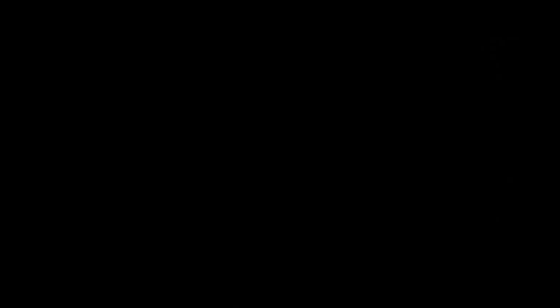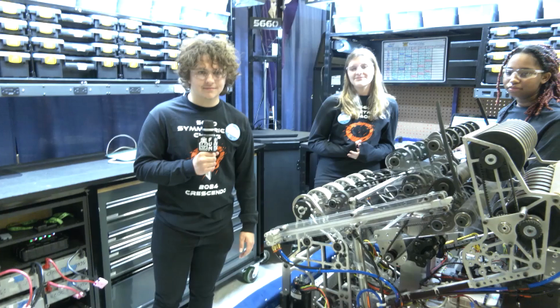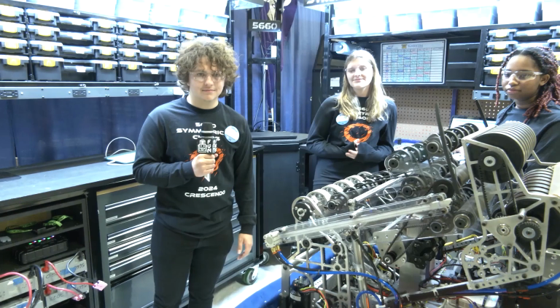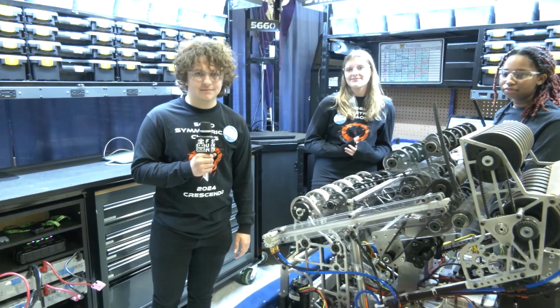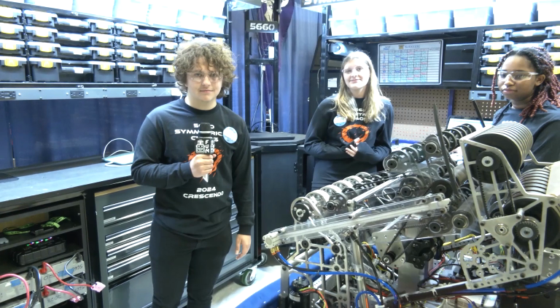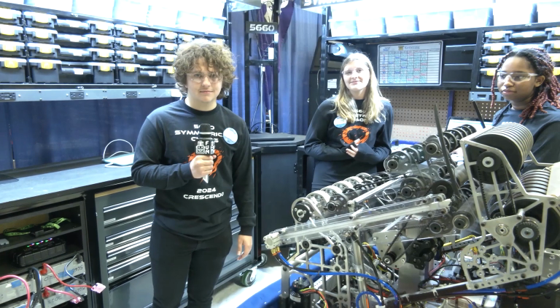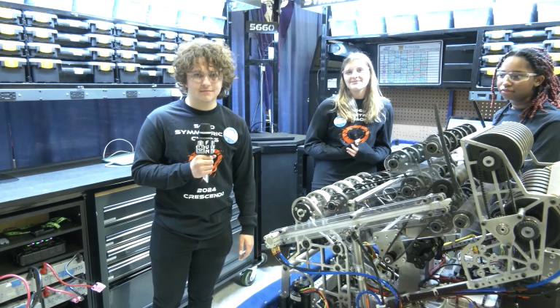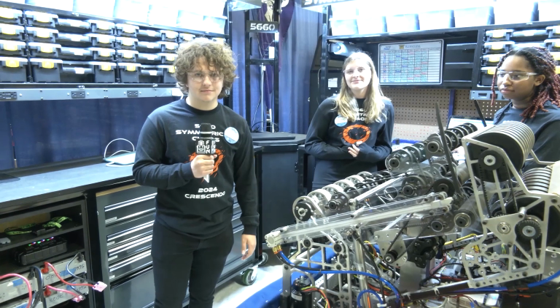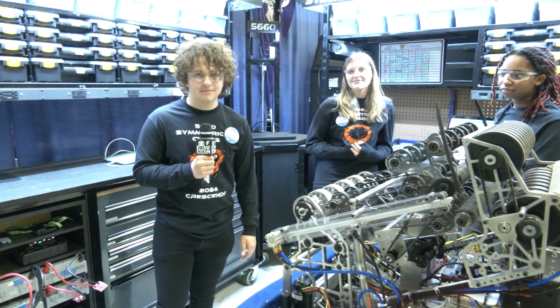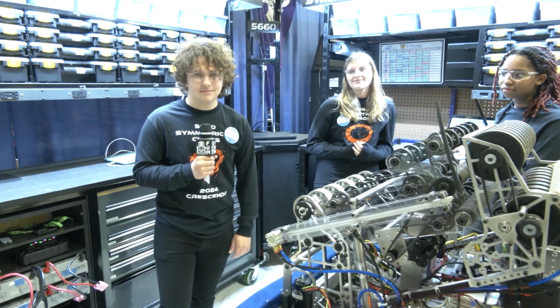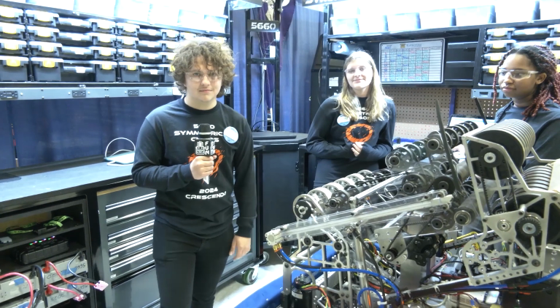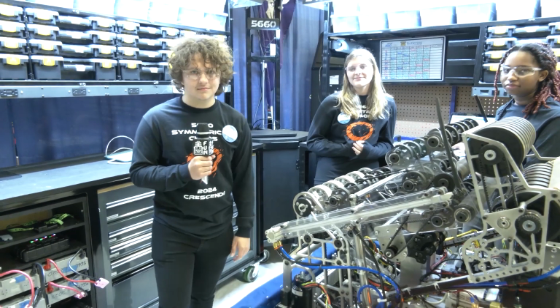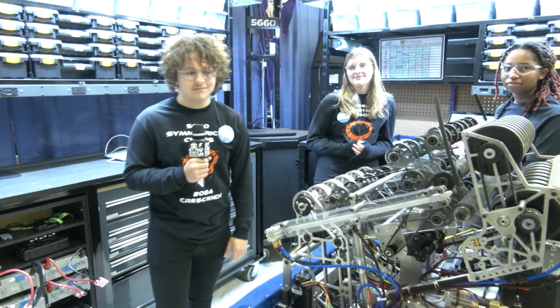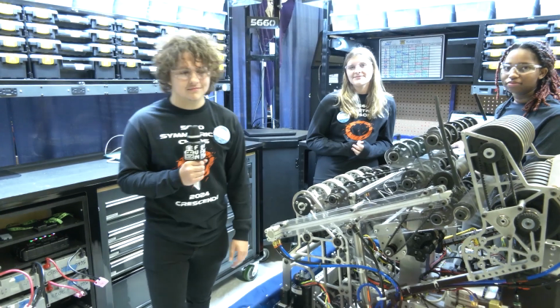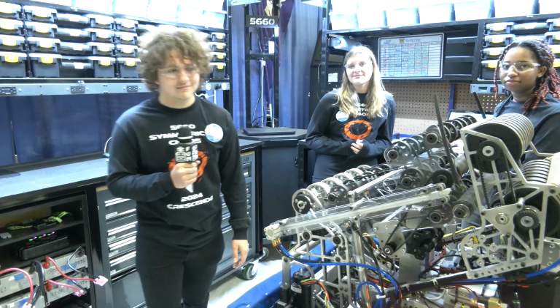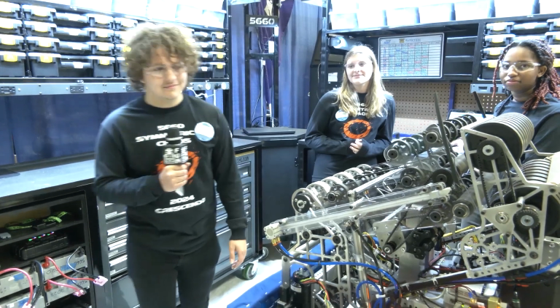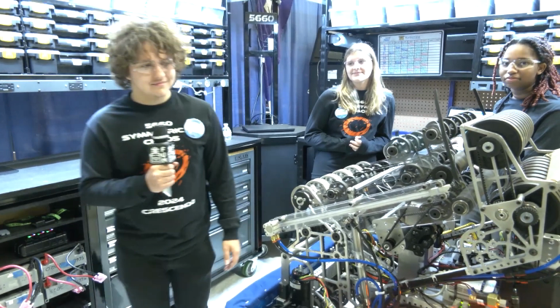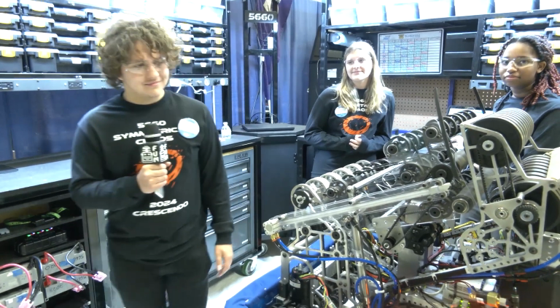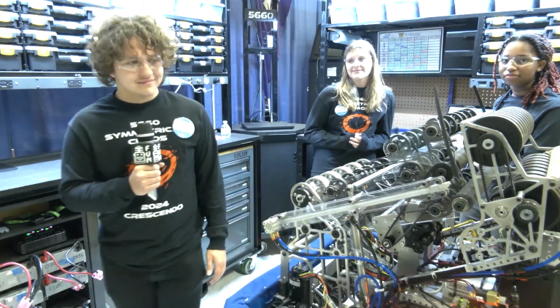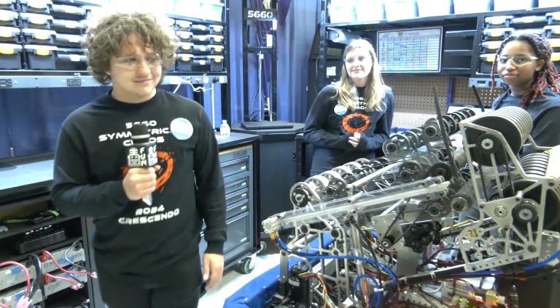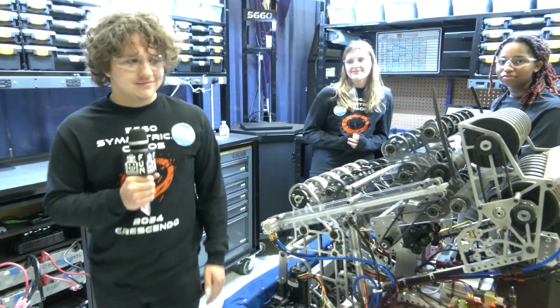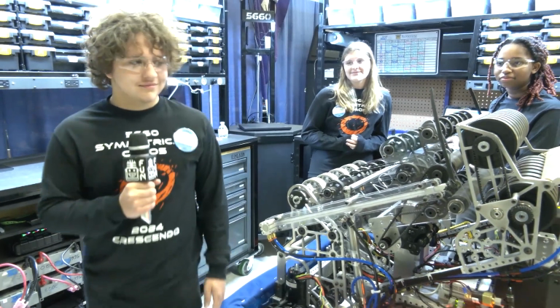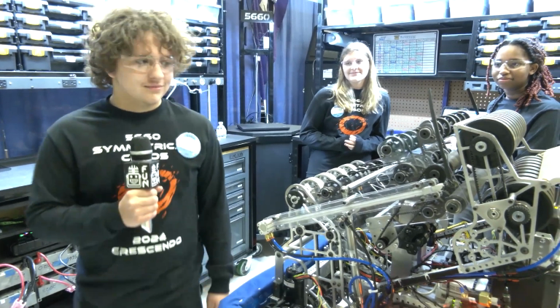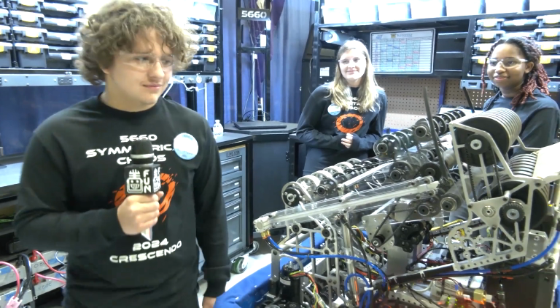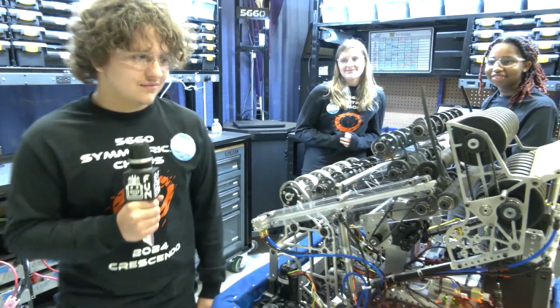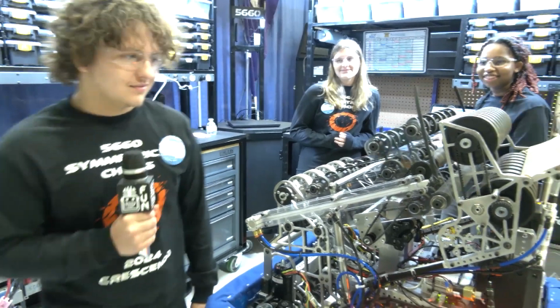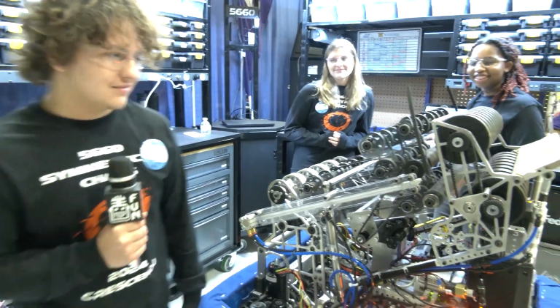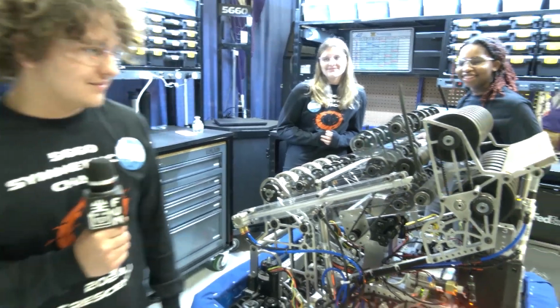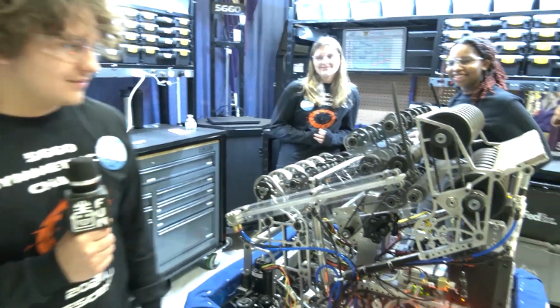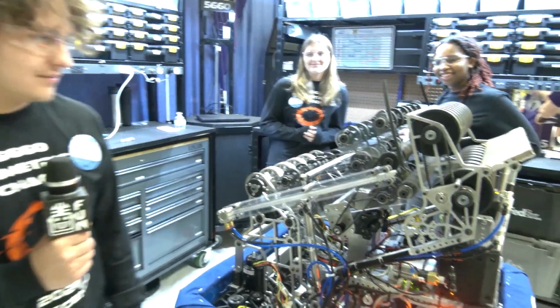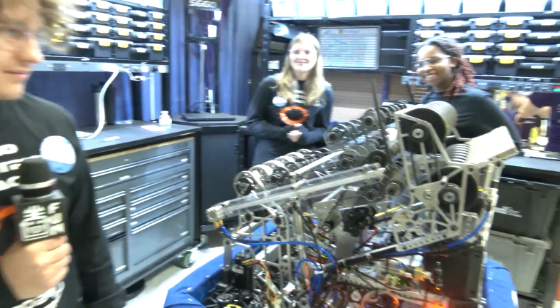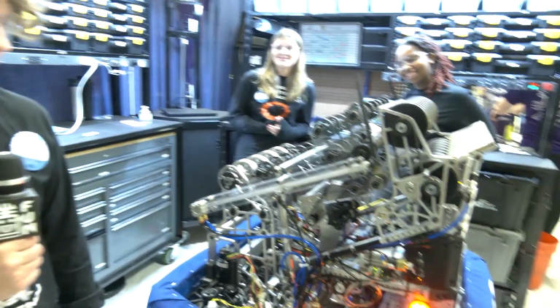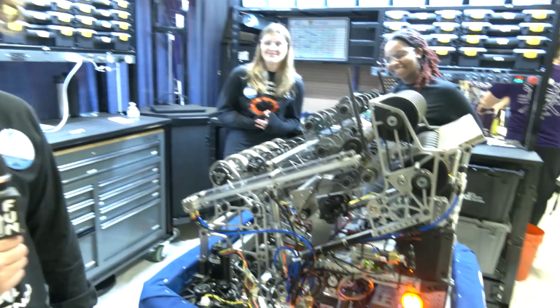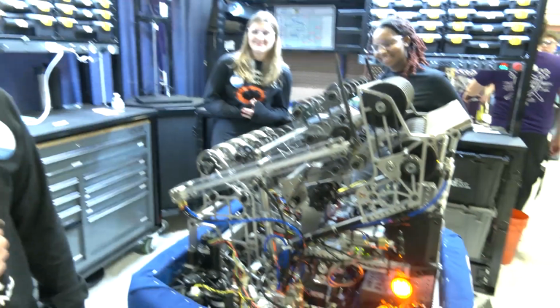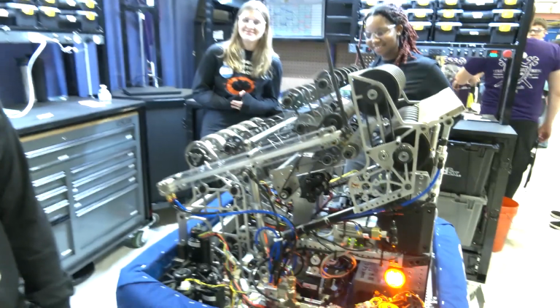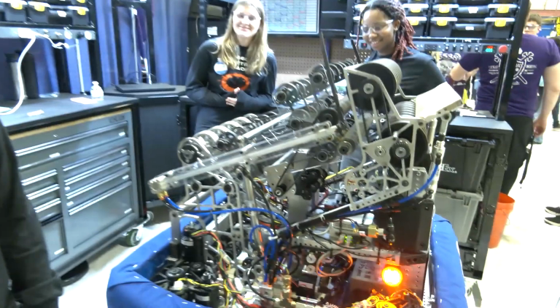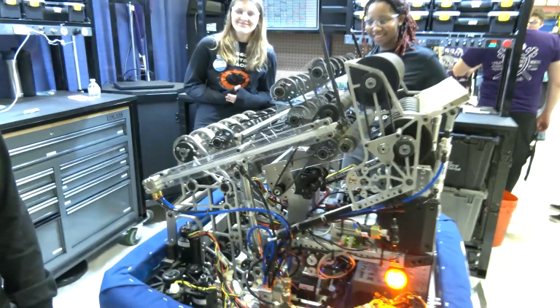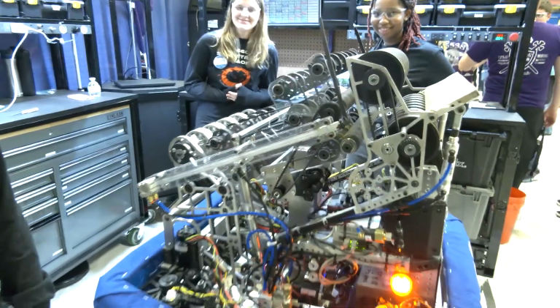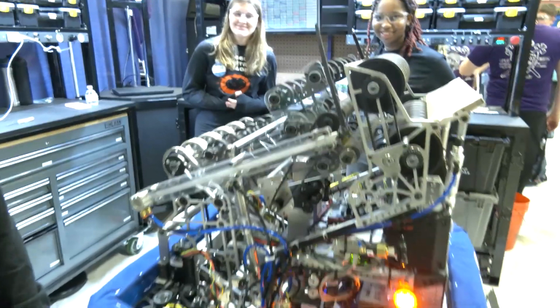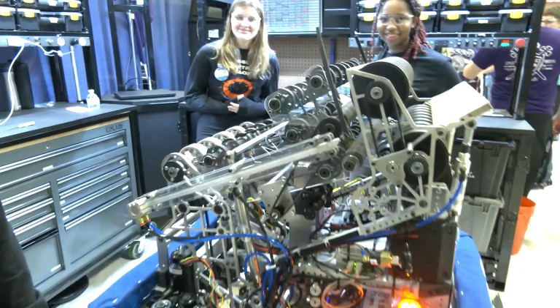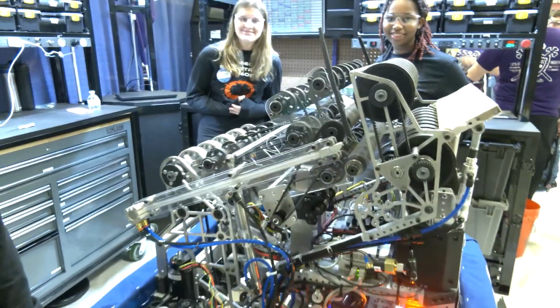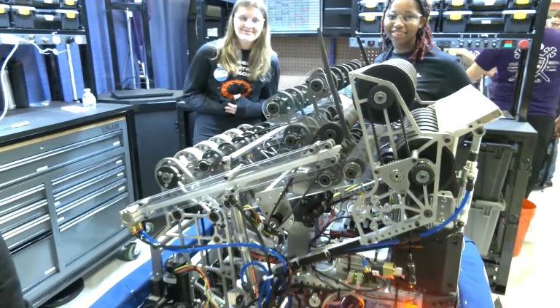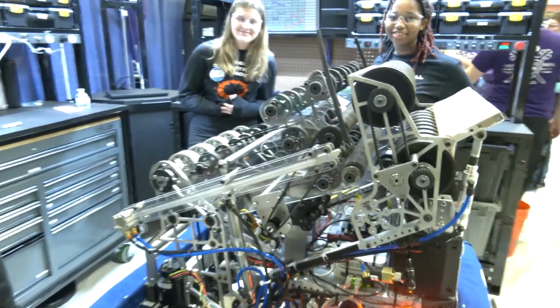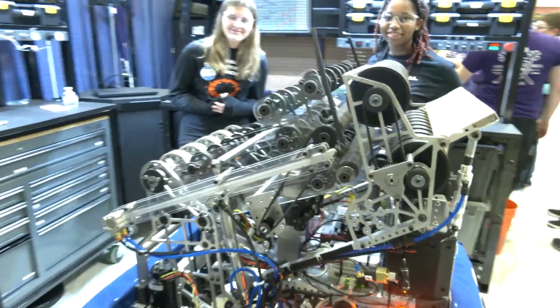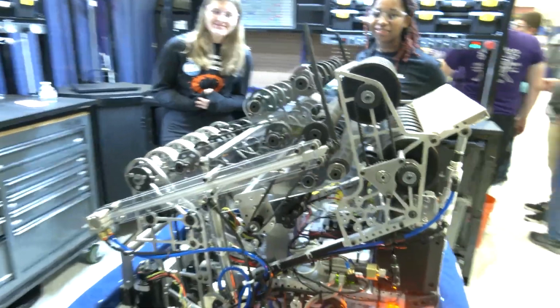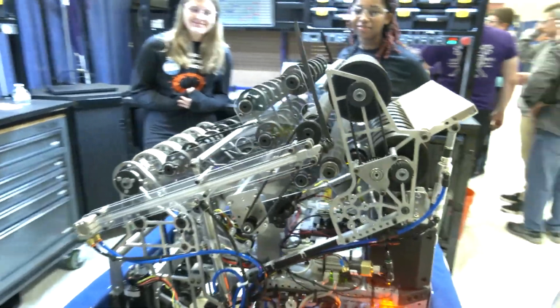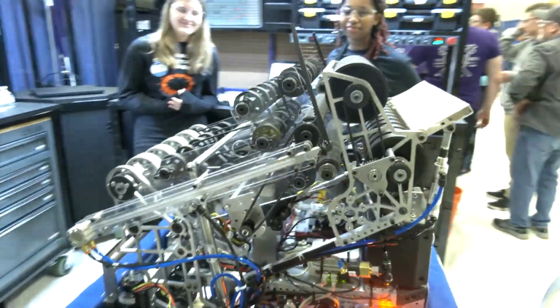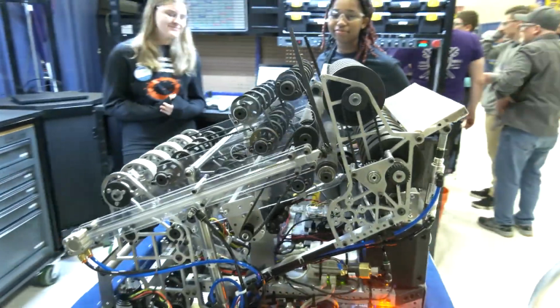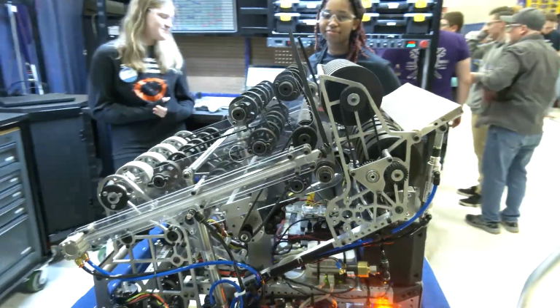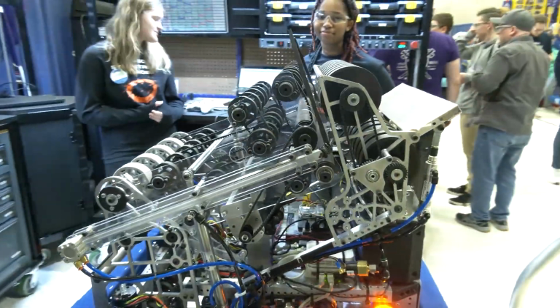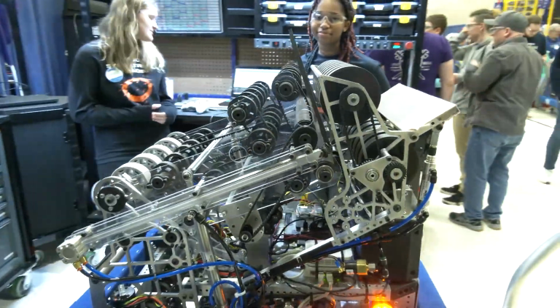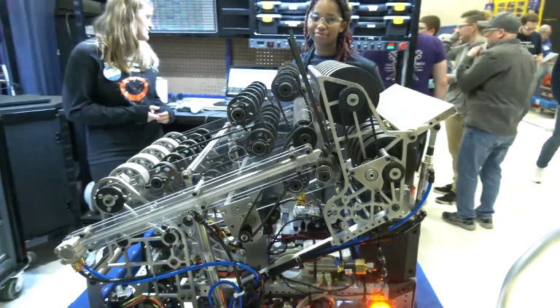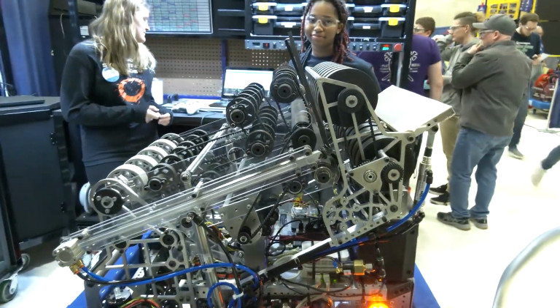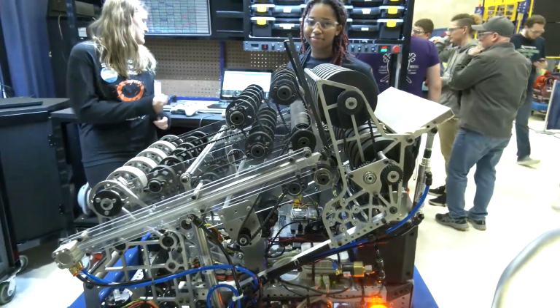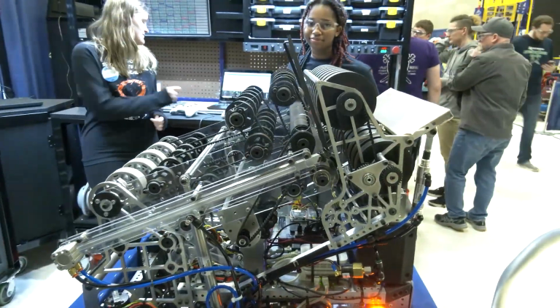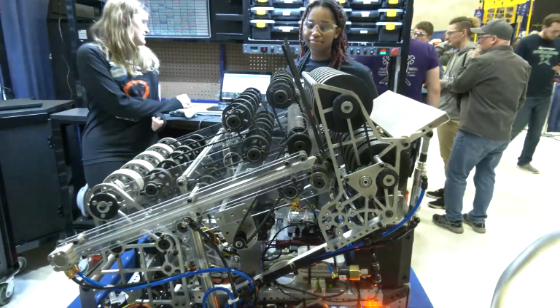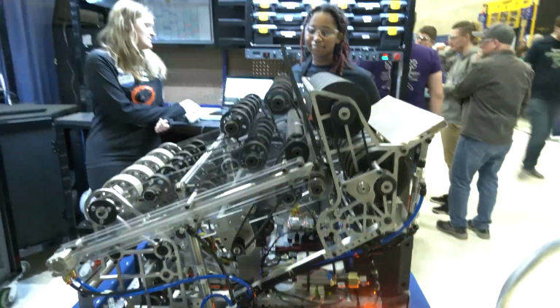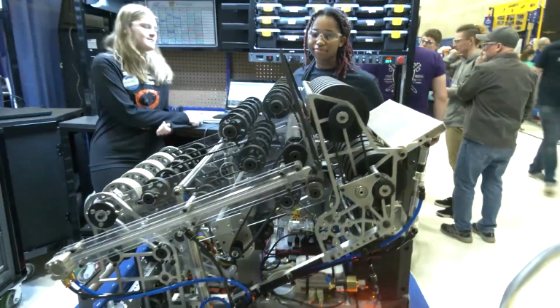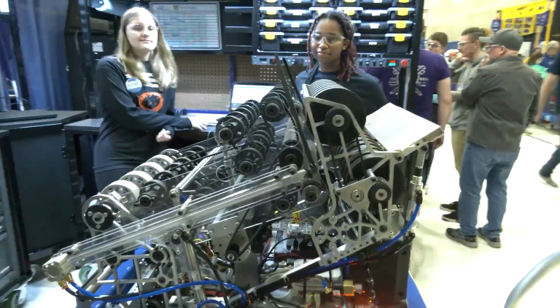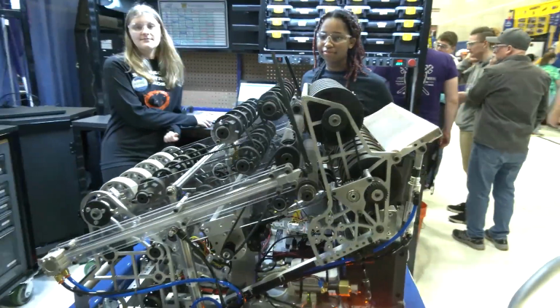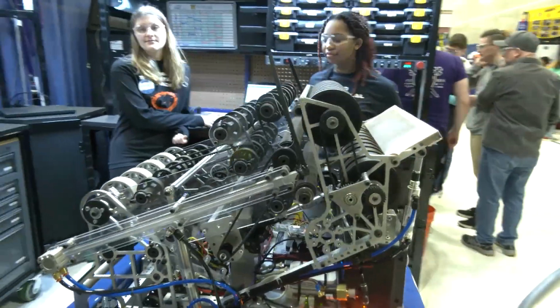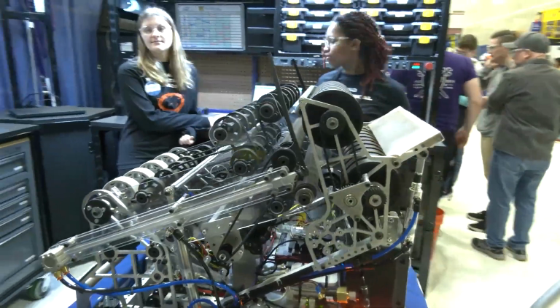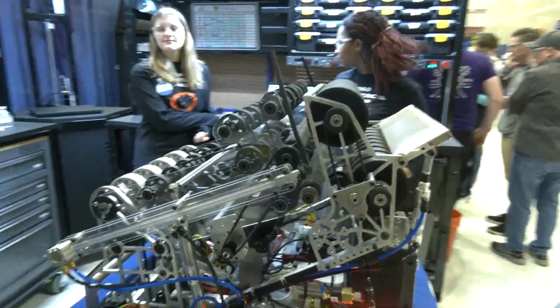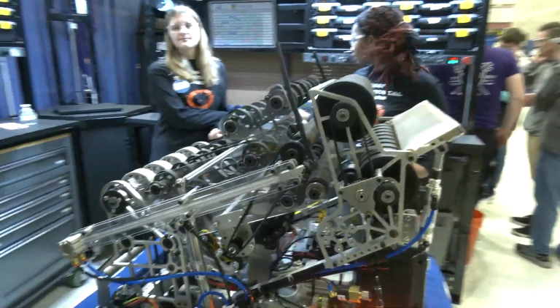Jacob, let's start off with this incredible indexer that you're doing on this. Talk to me about the process you went through, why it's been so important on your robot, and the versatility that it brings too.